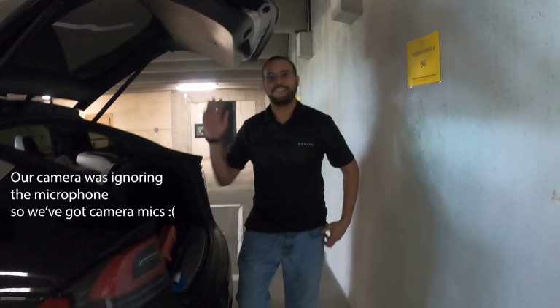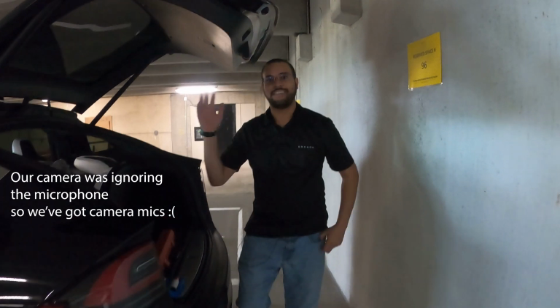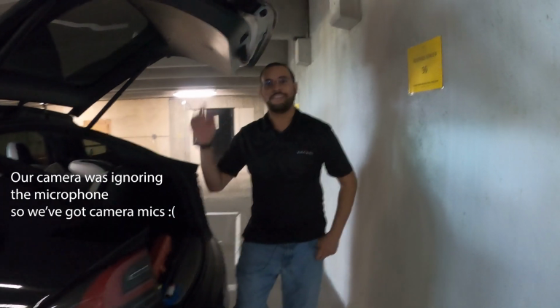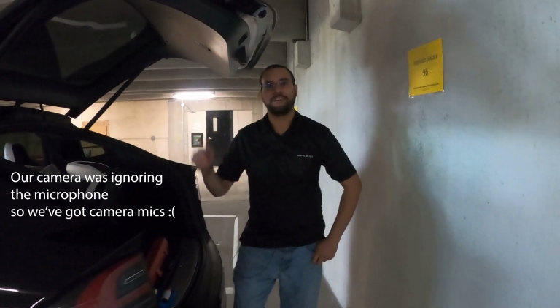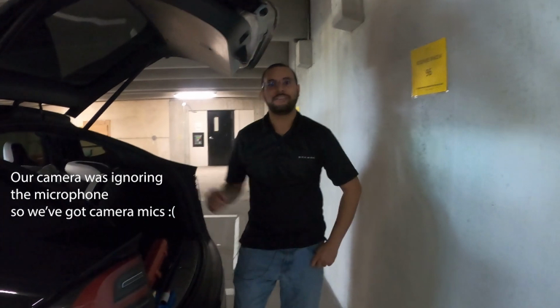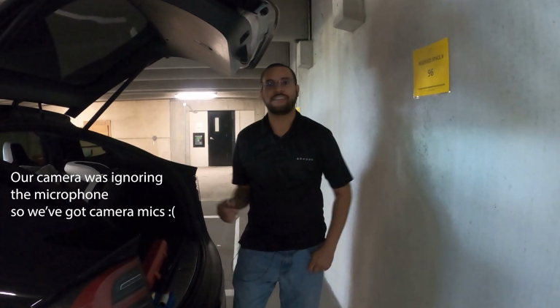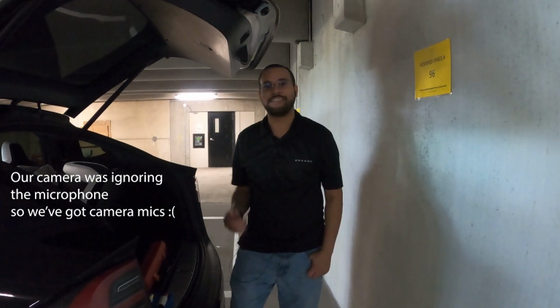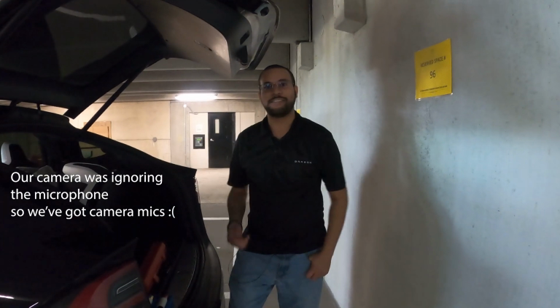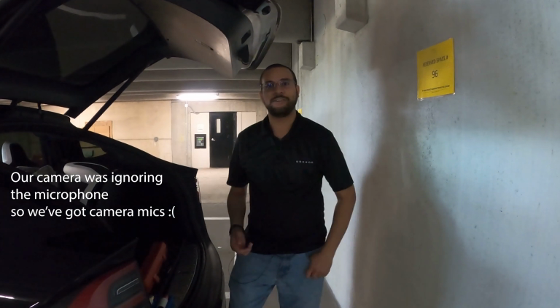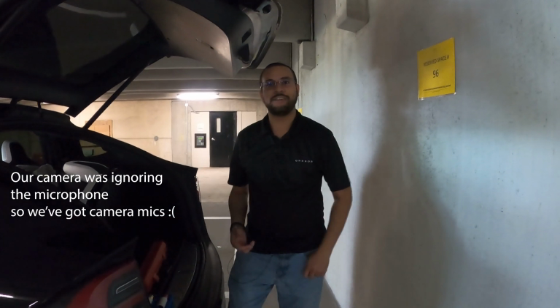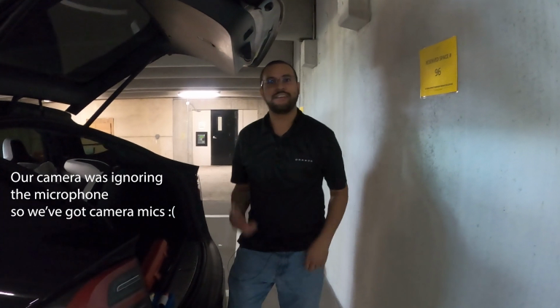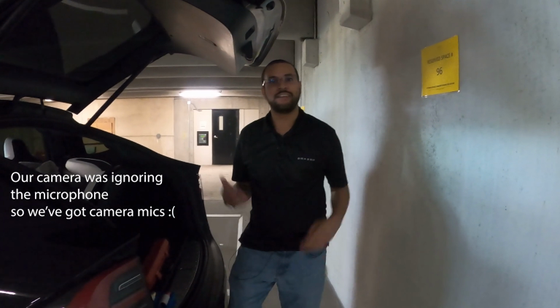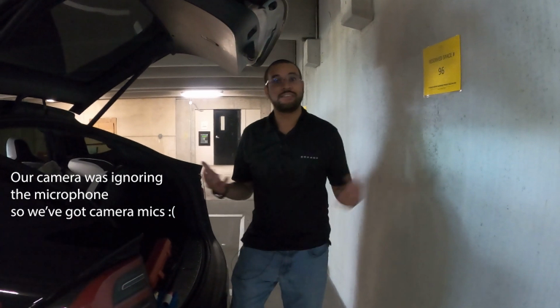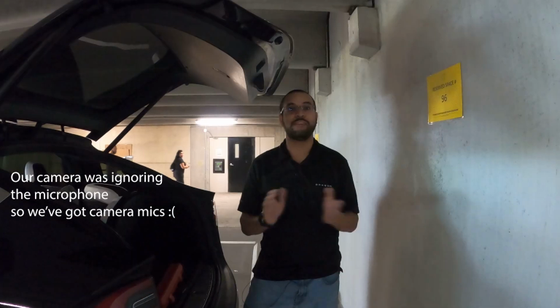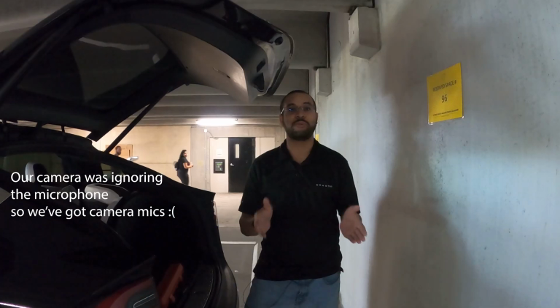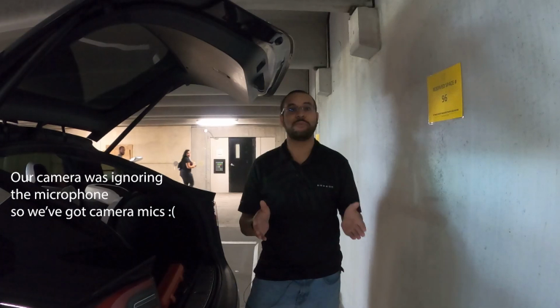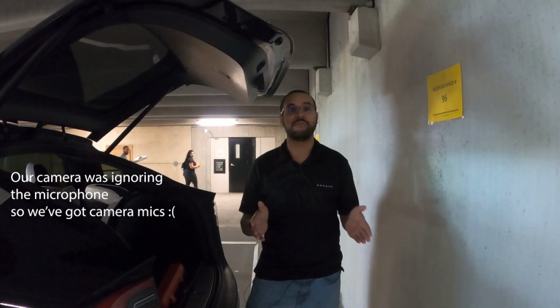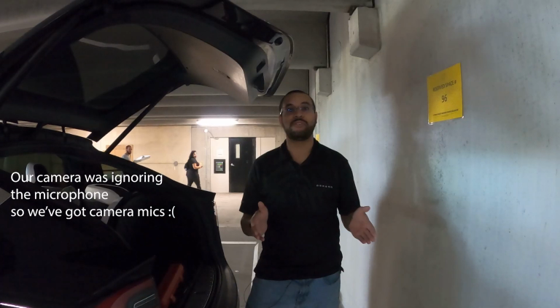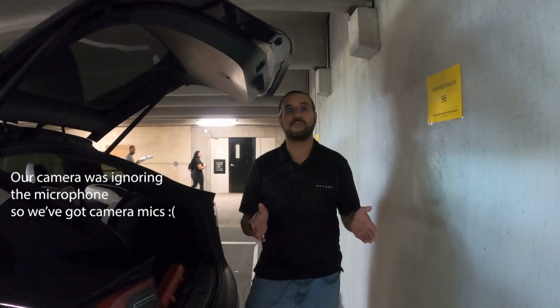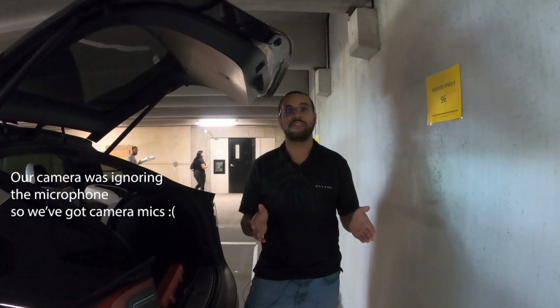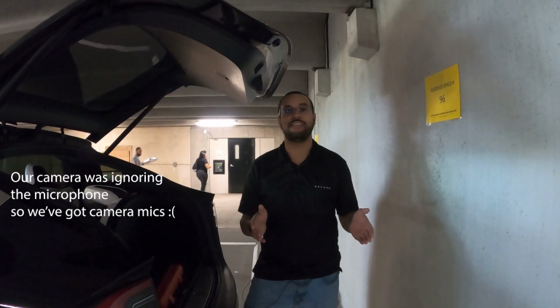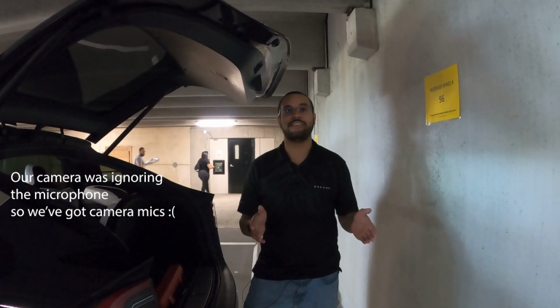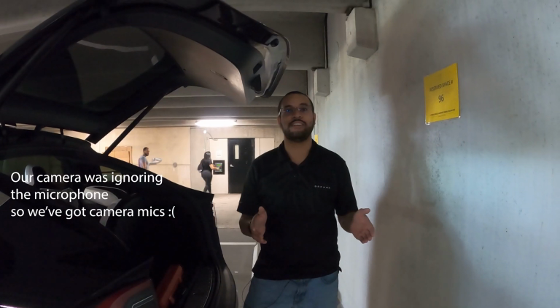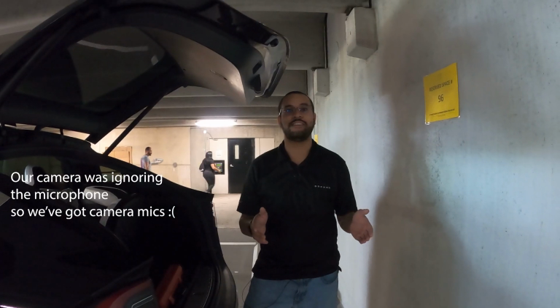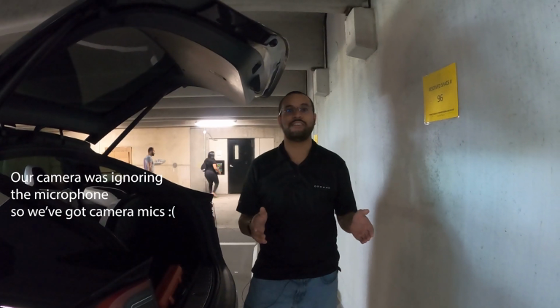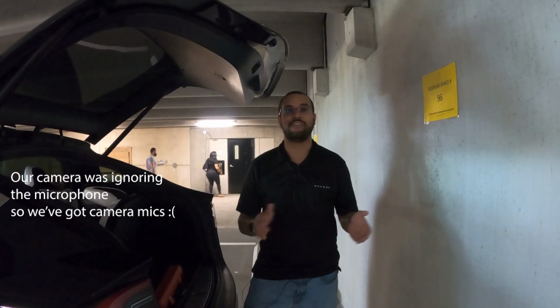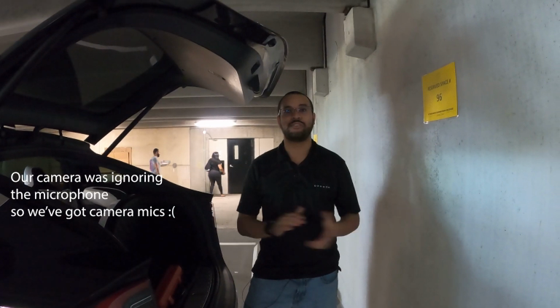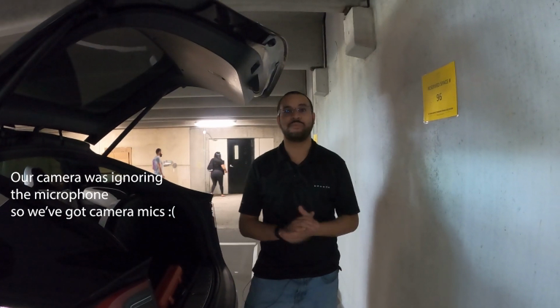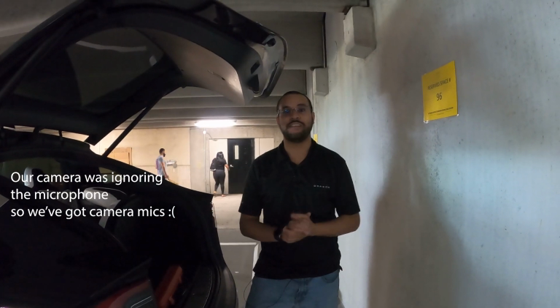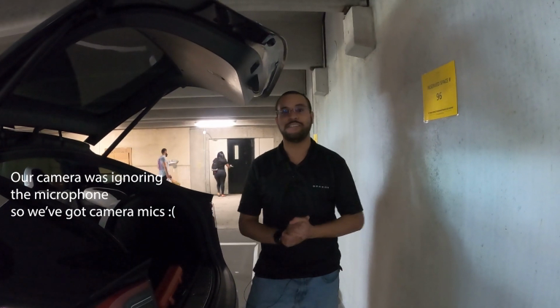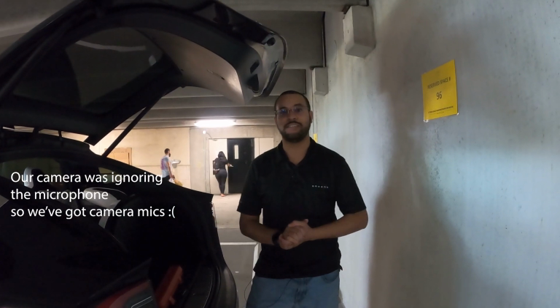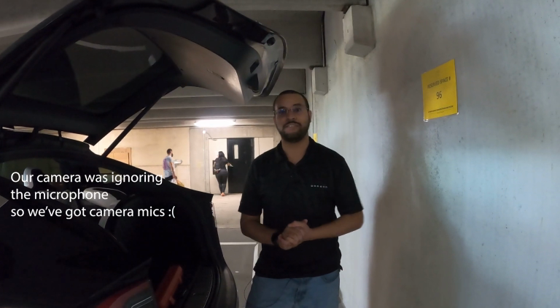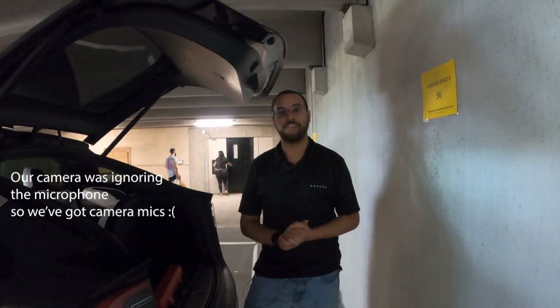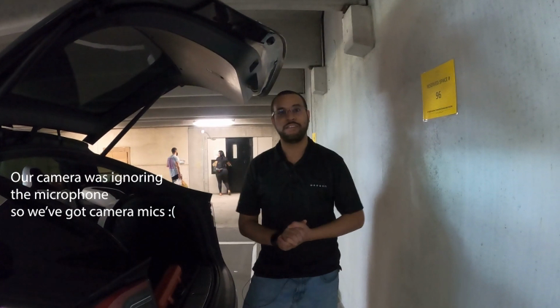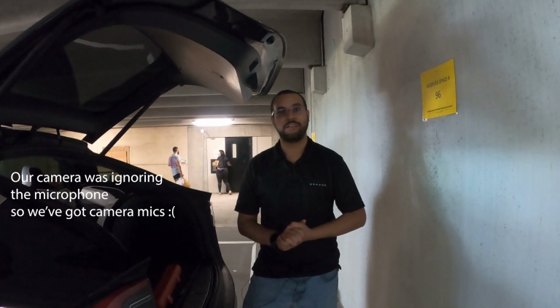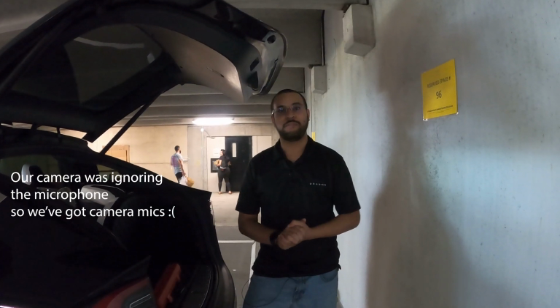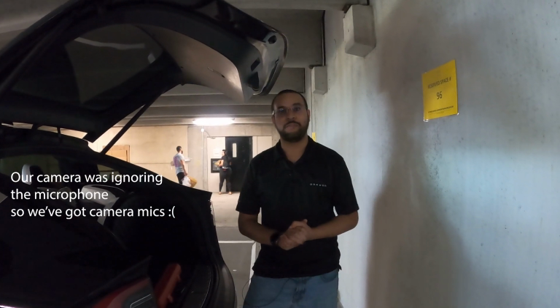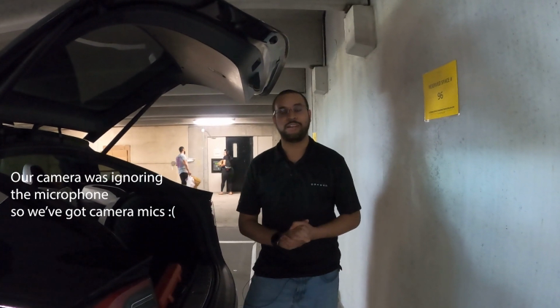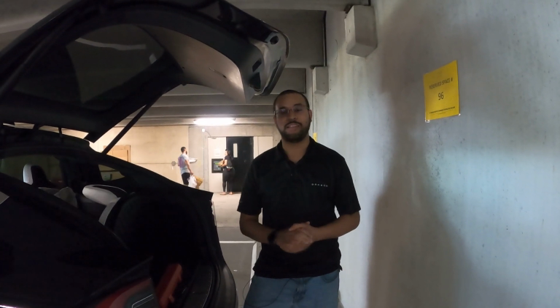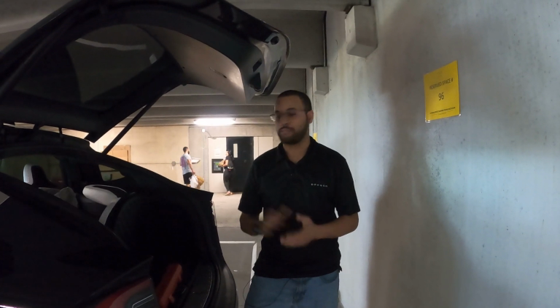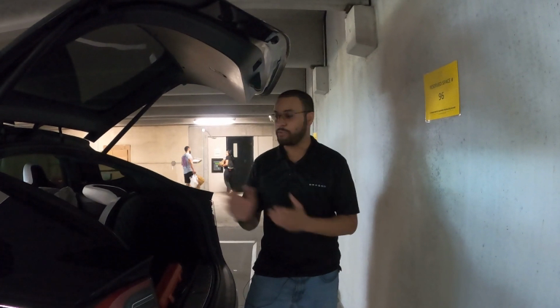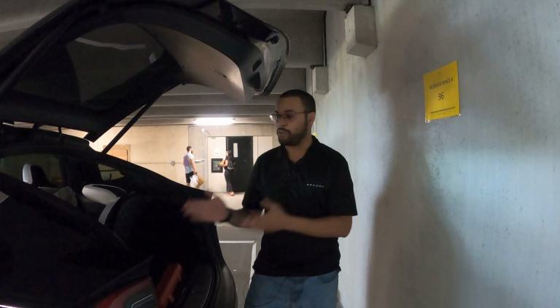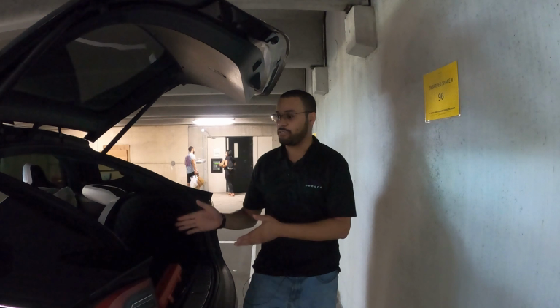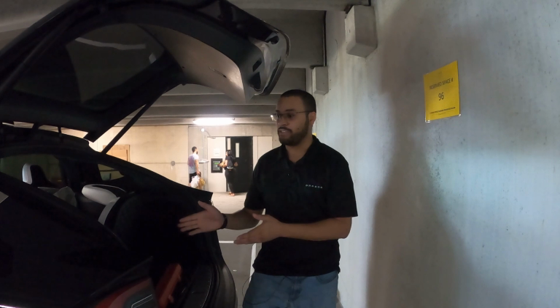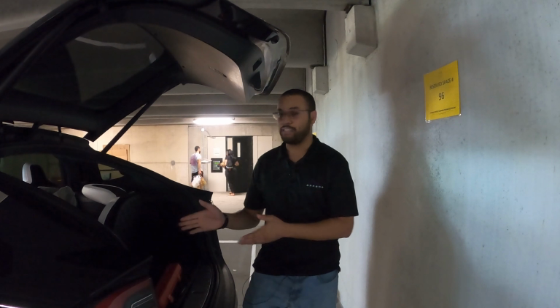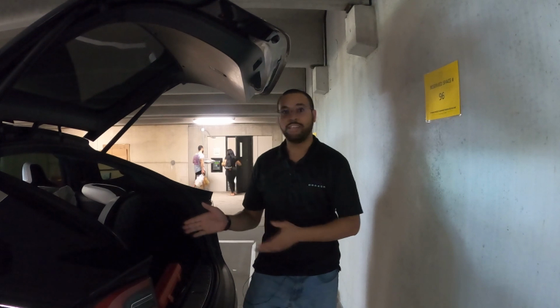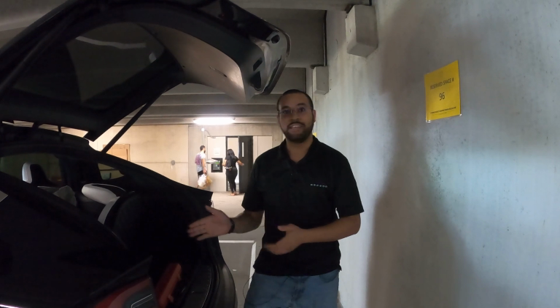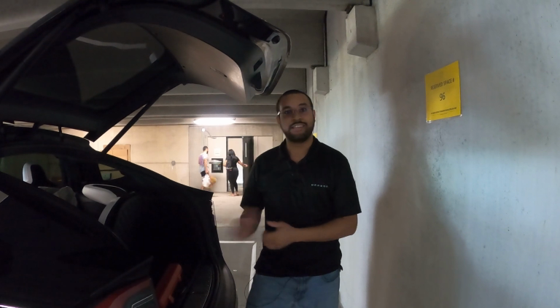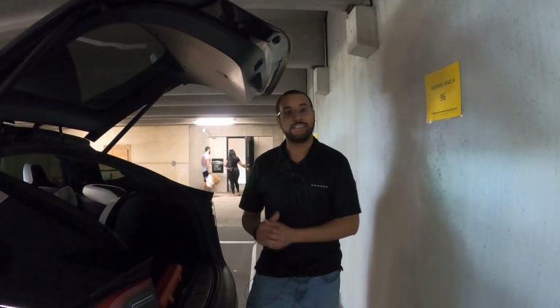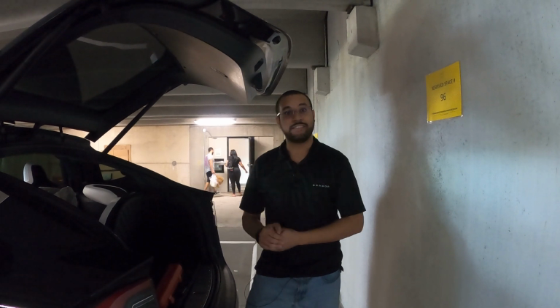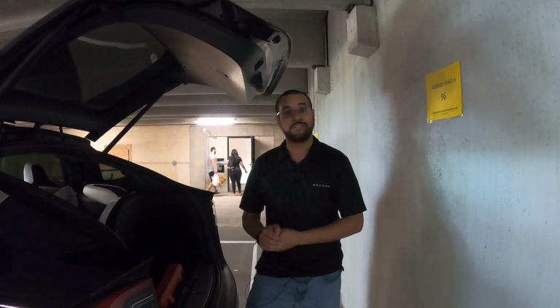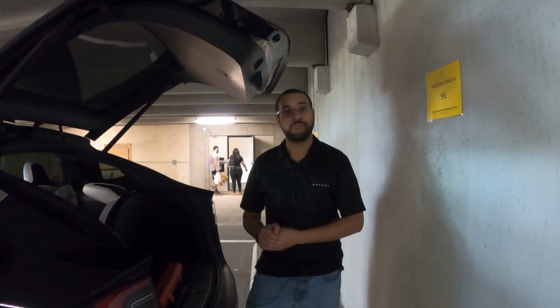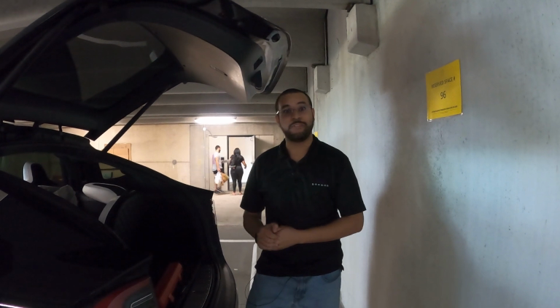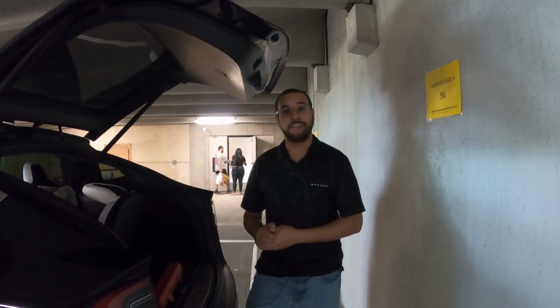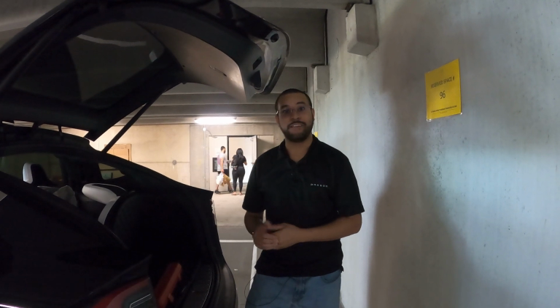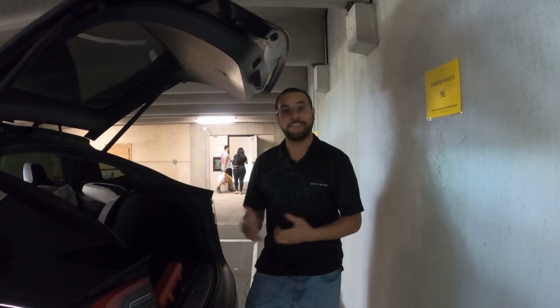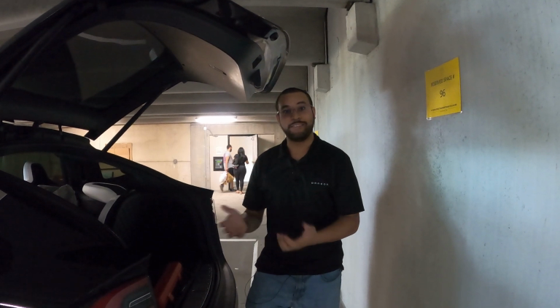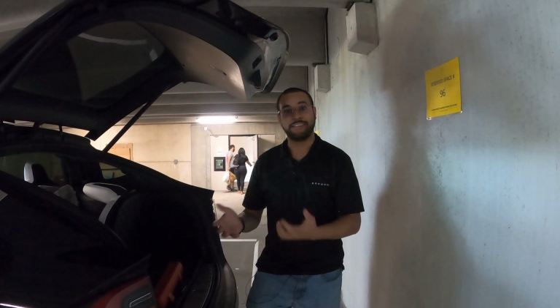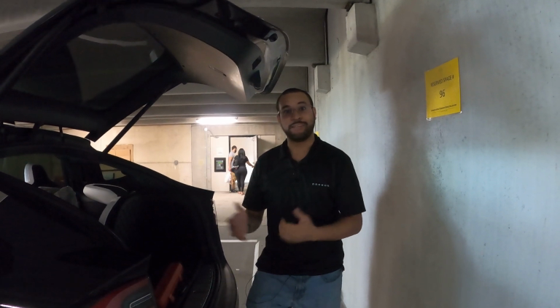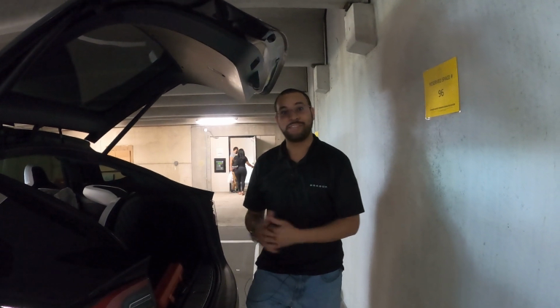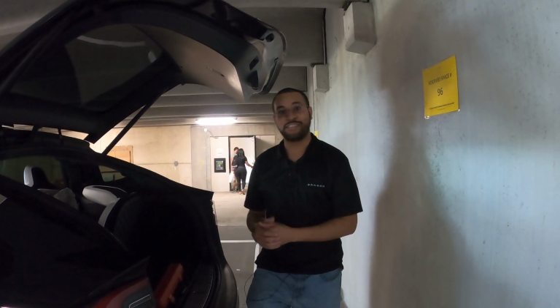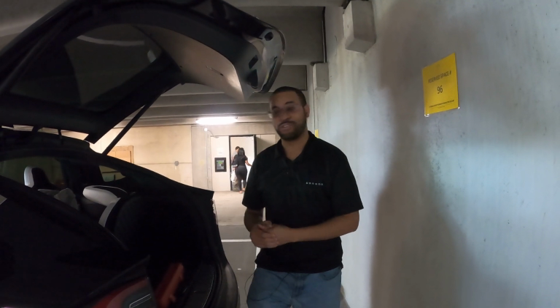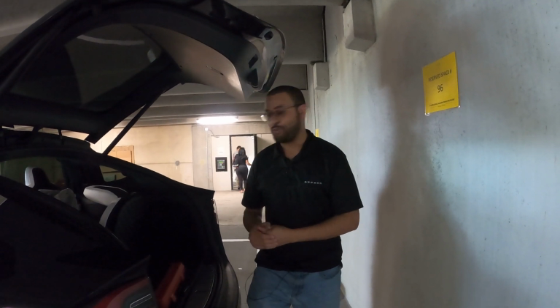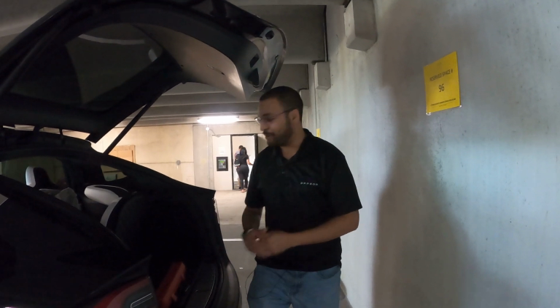Hey there, Casey here. Today we're going to re-torque the lug nuts on our Tesla Model X and refill the tires with the correct pressure.